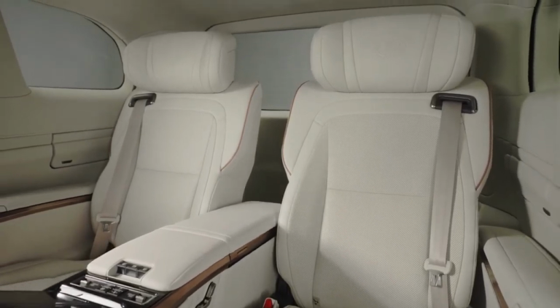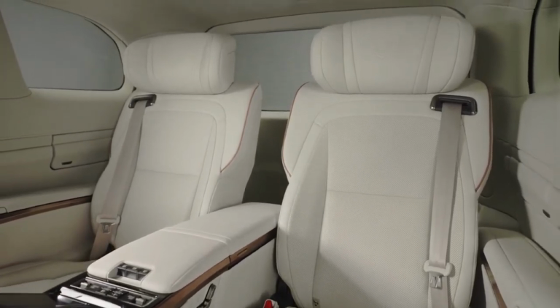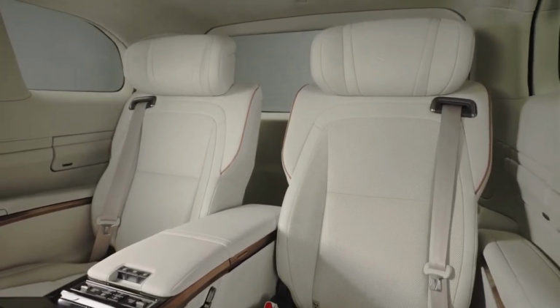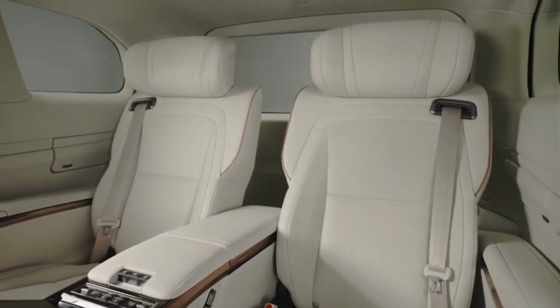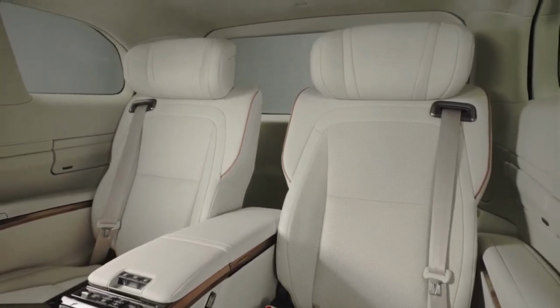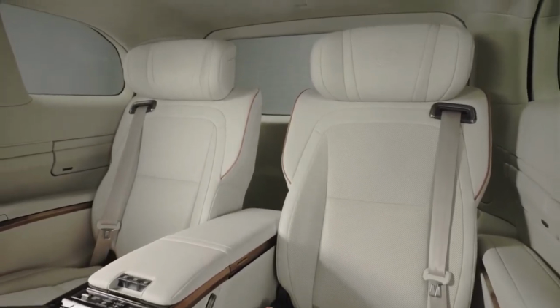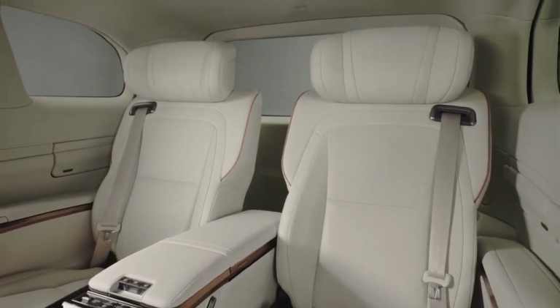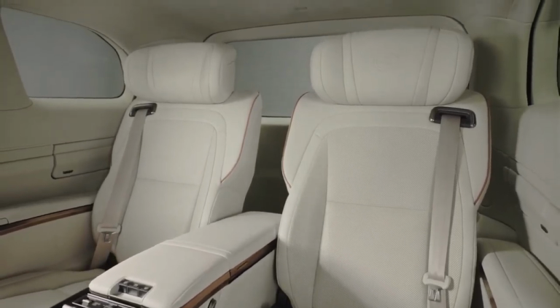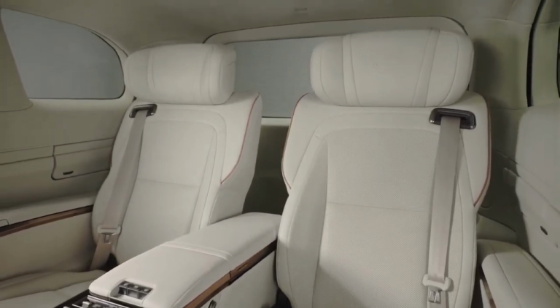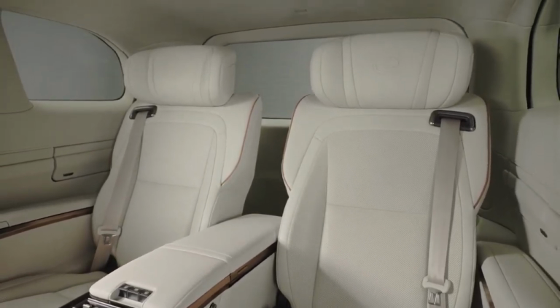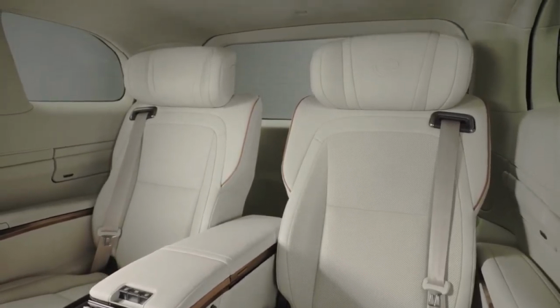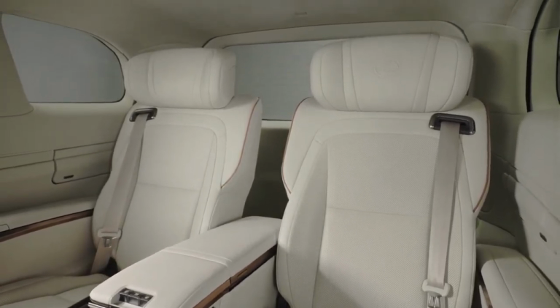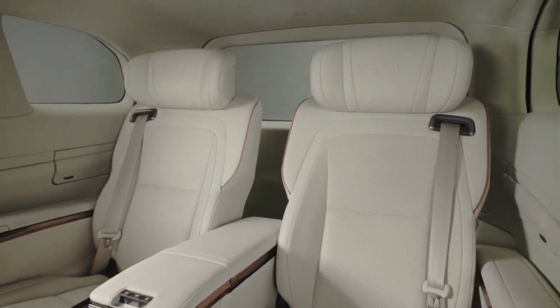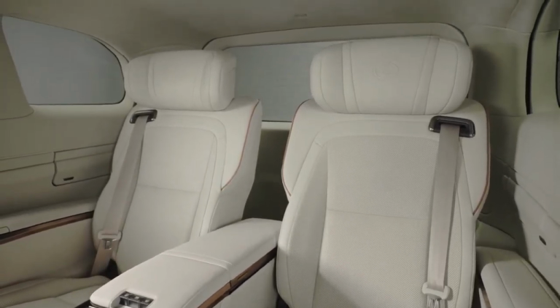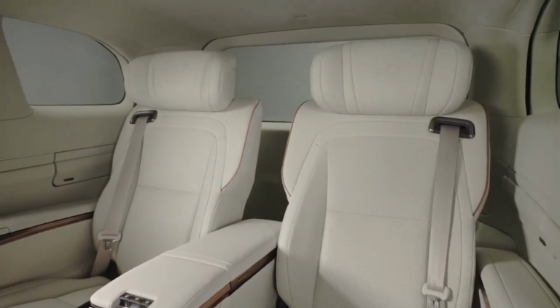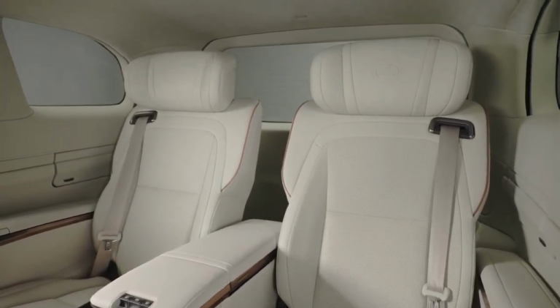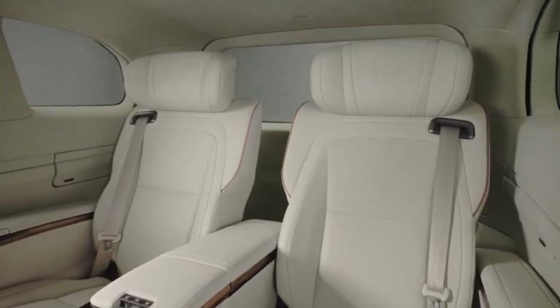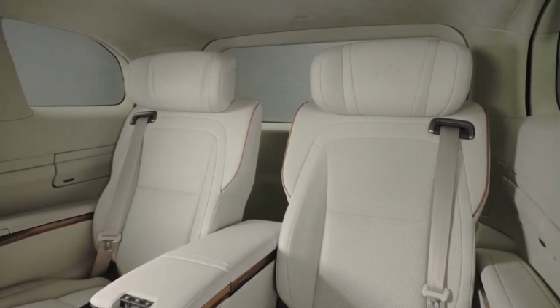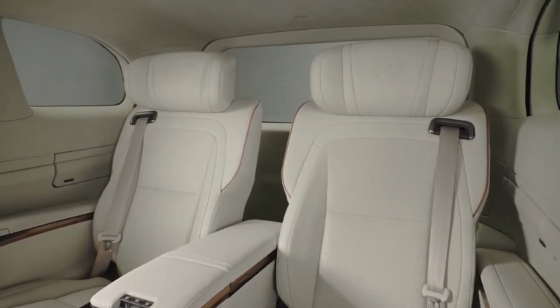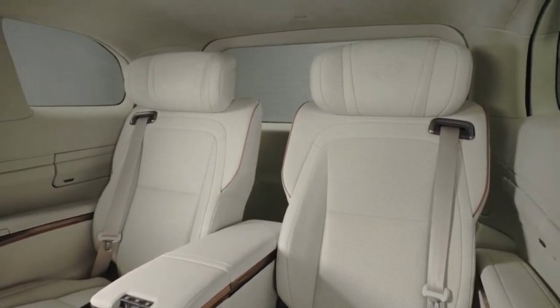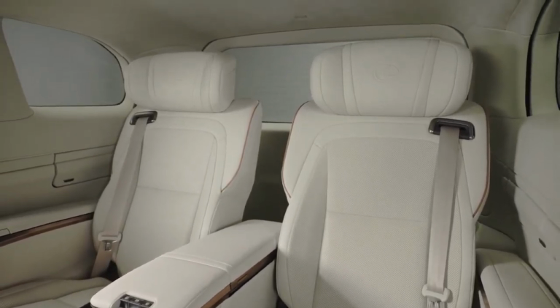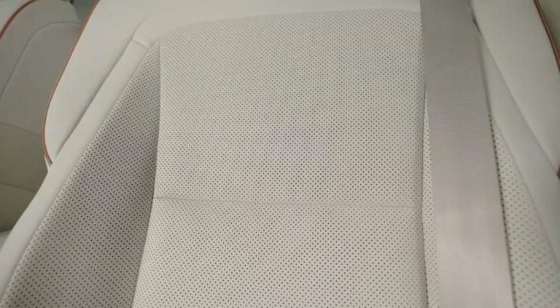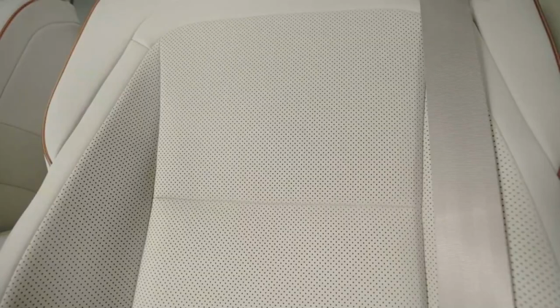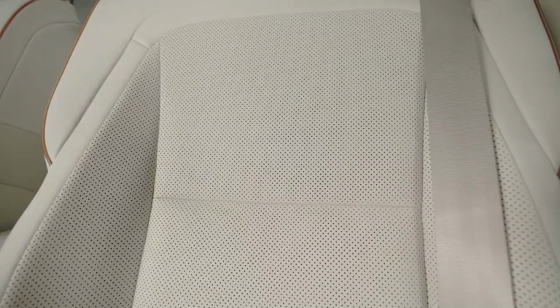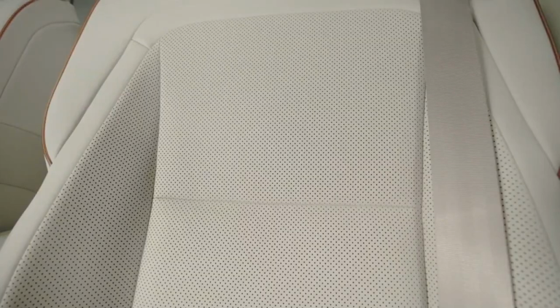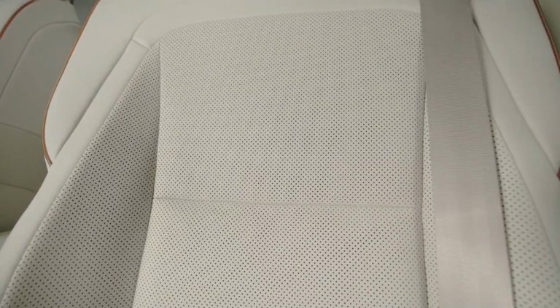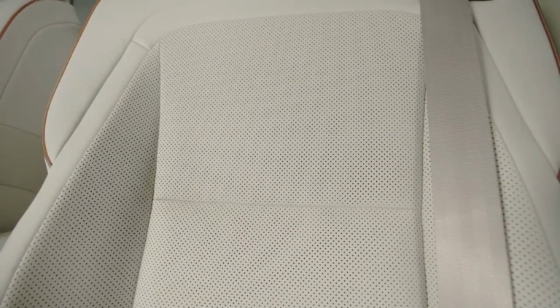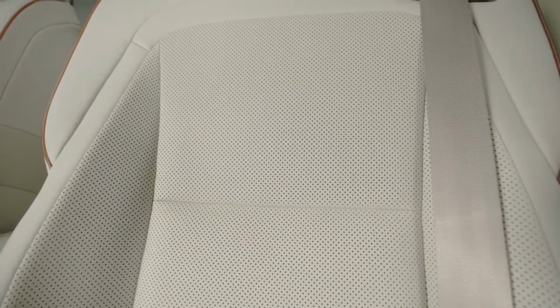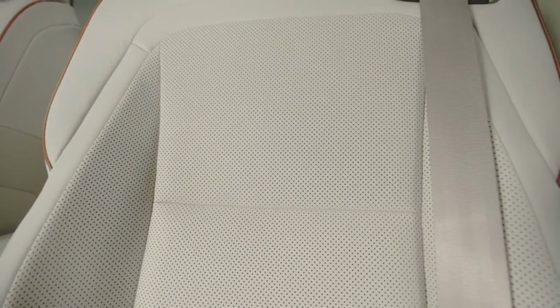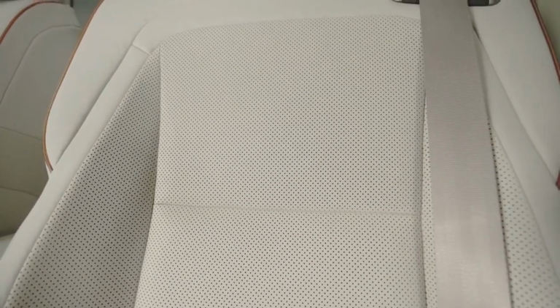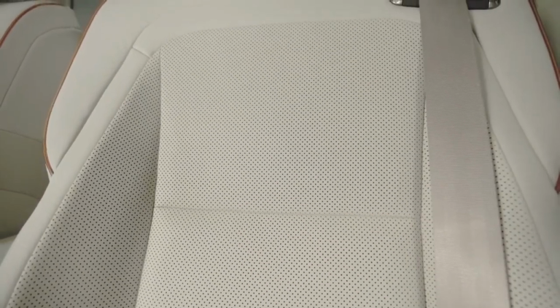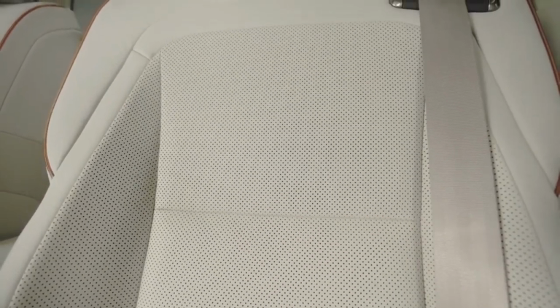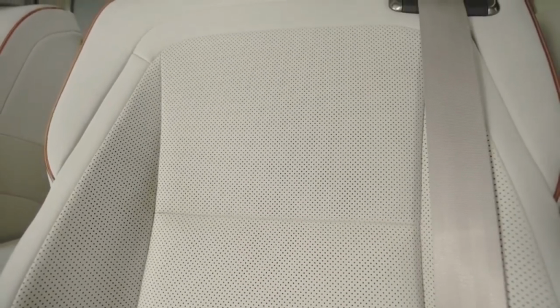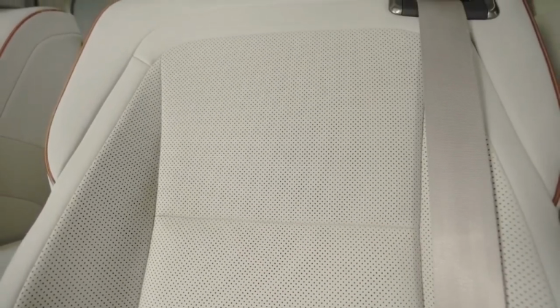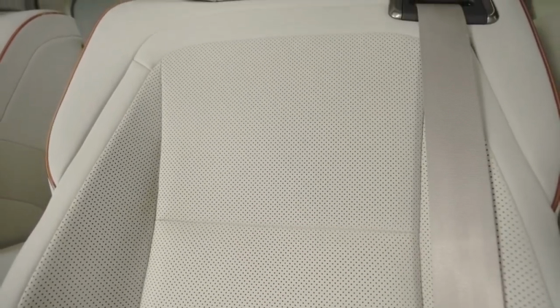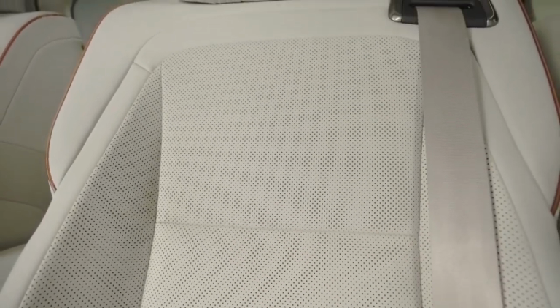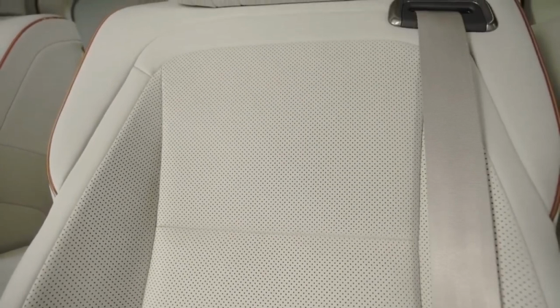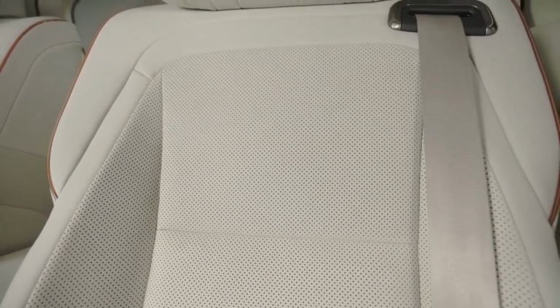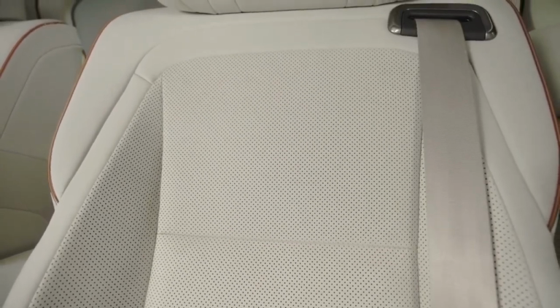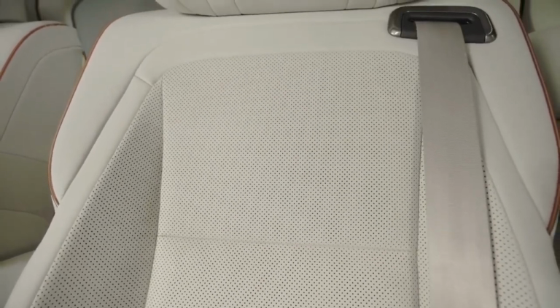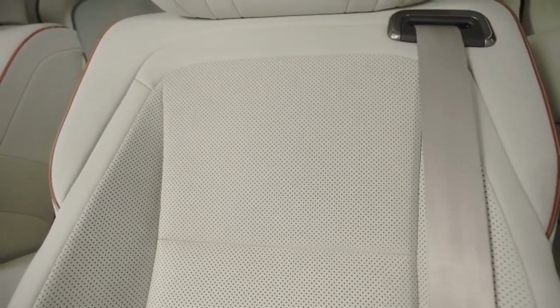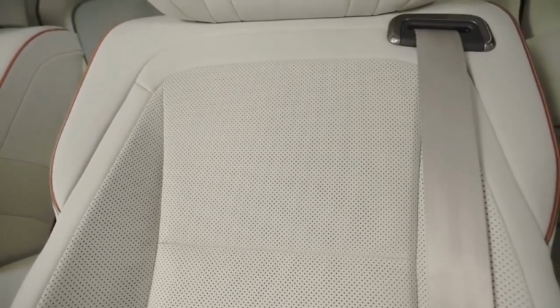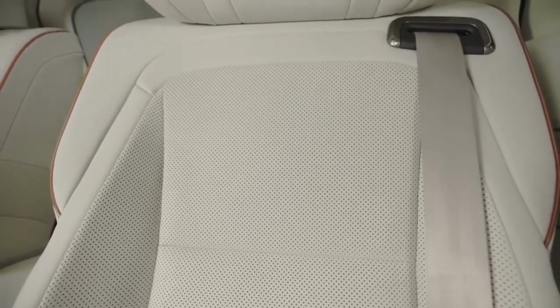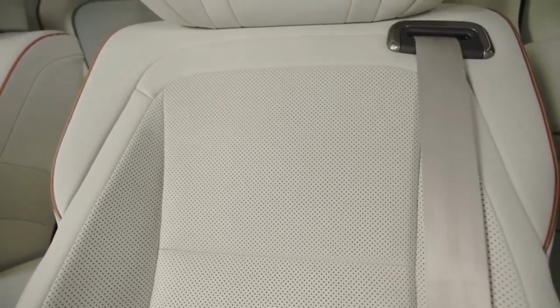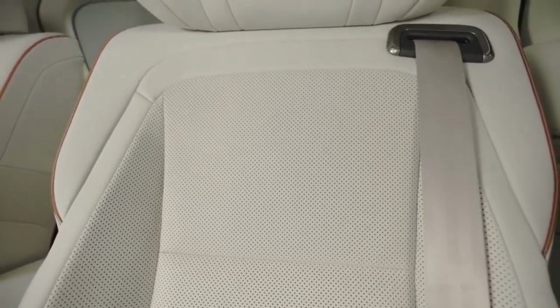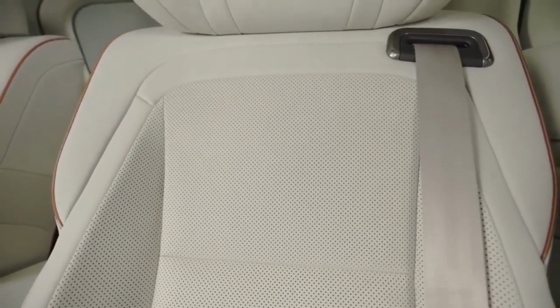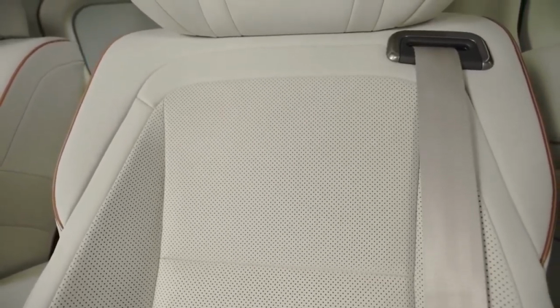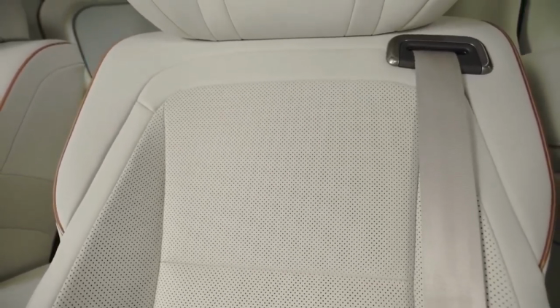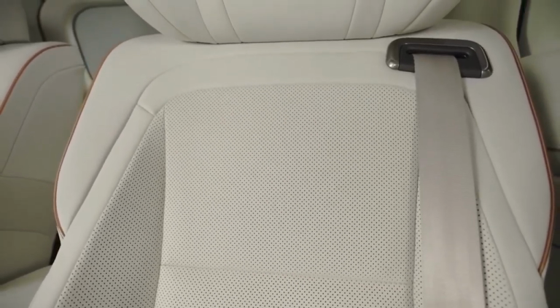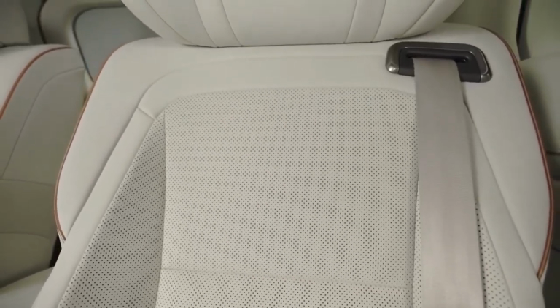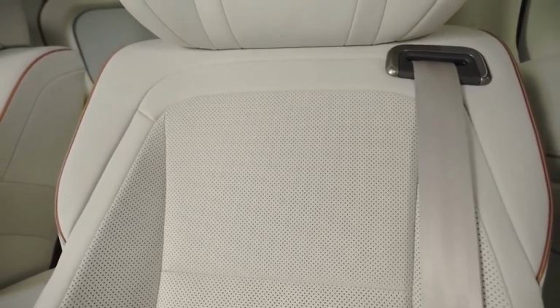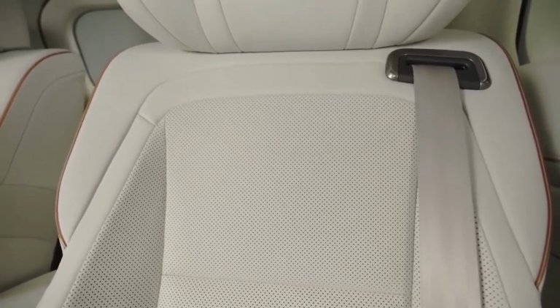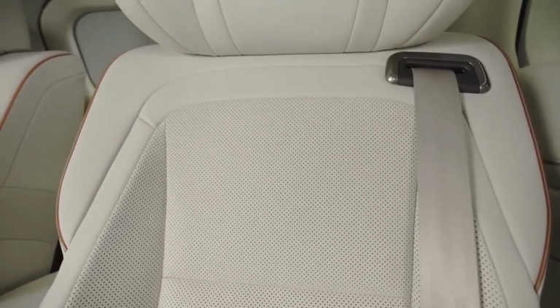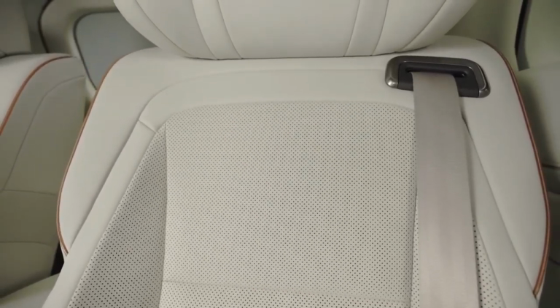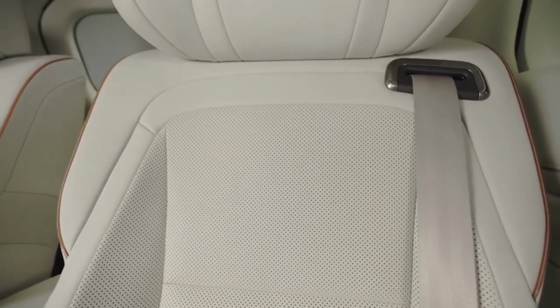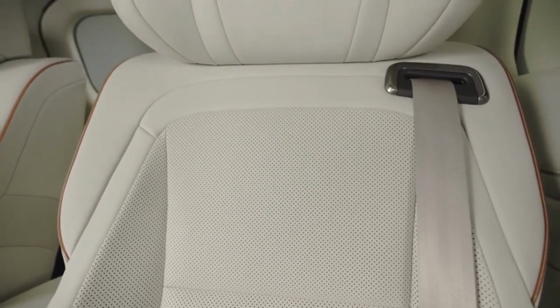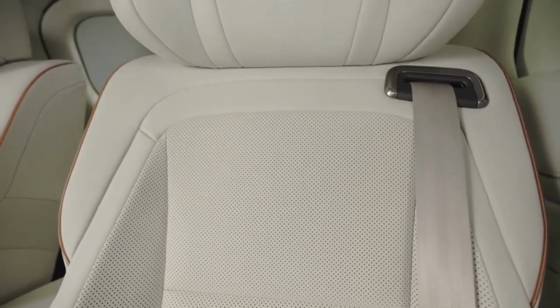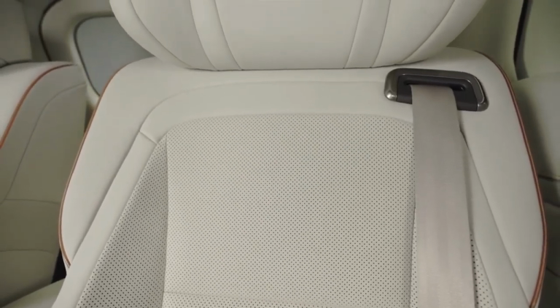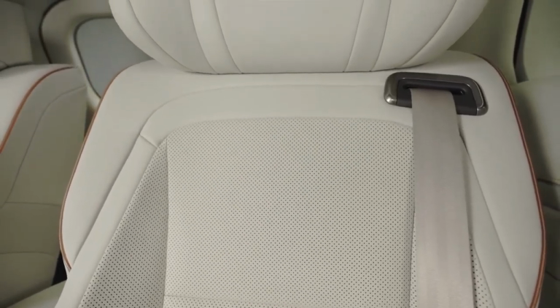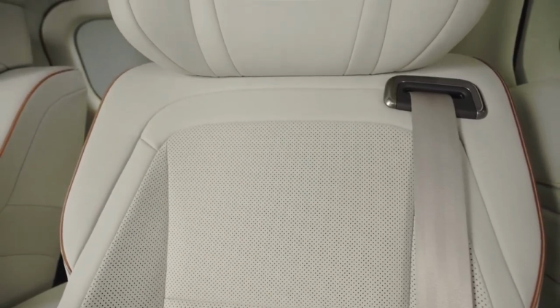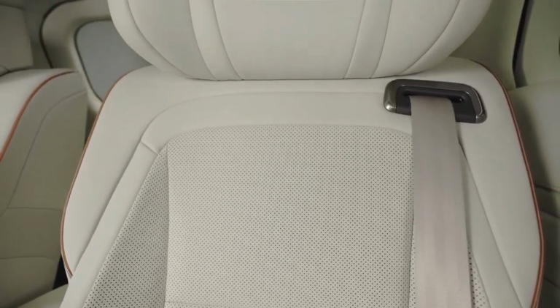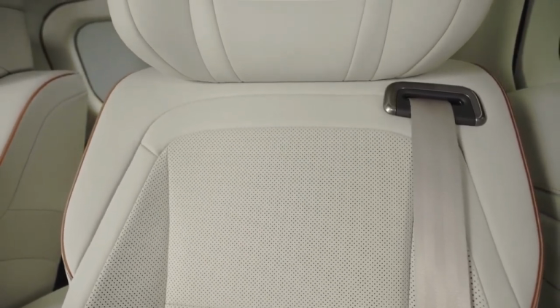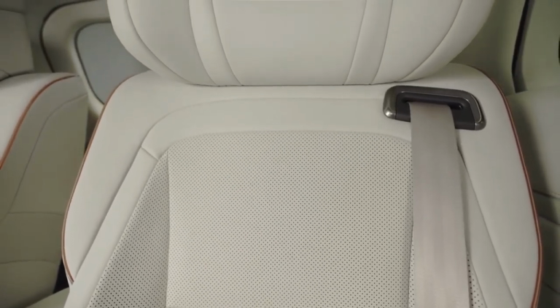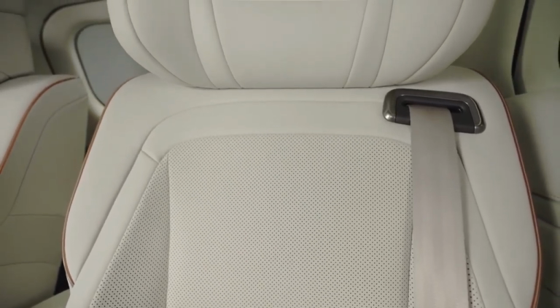Drivers benefit from a digital rear-view mirror, a panoramic view monitor, a digital infotainment system, and digital dials.